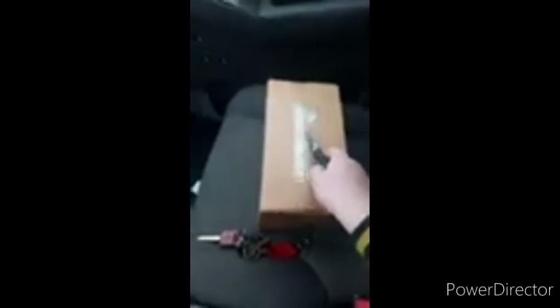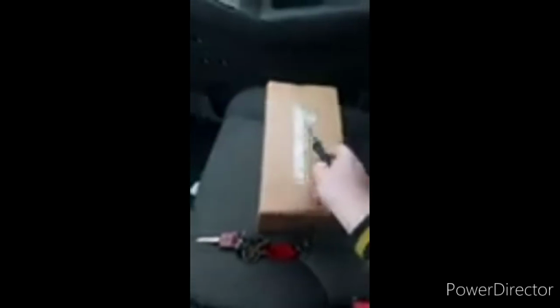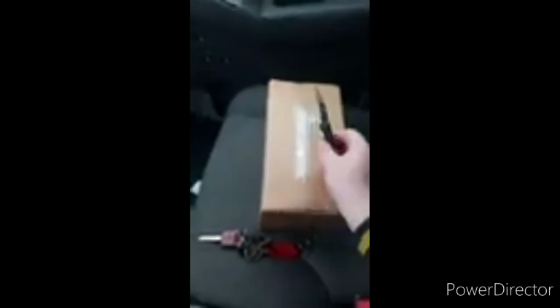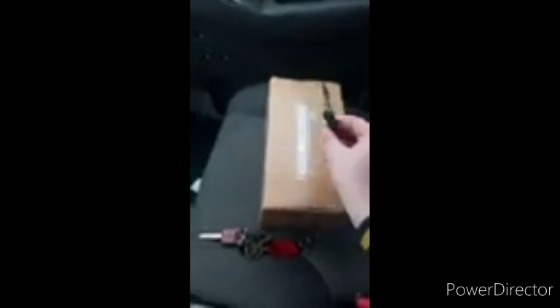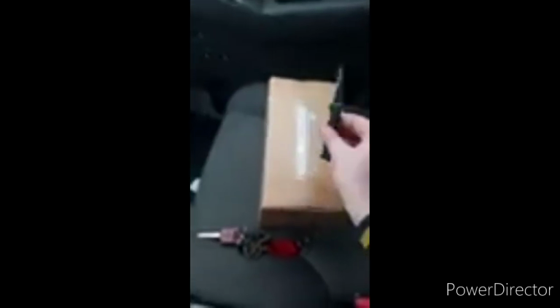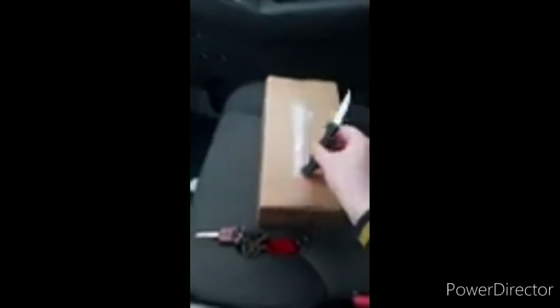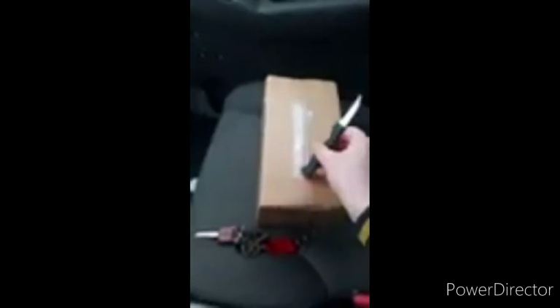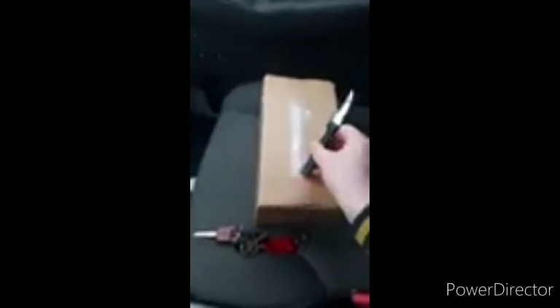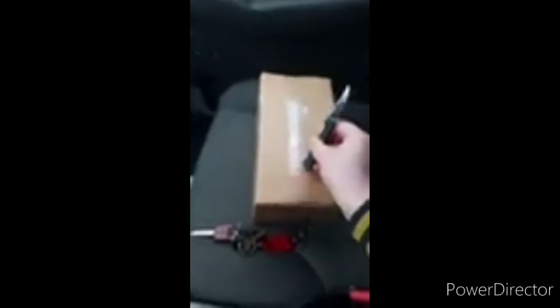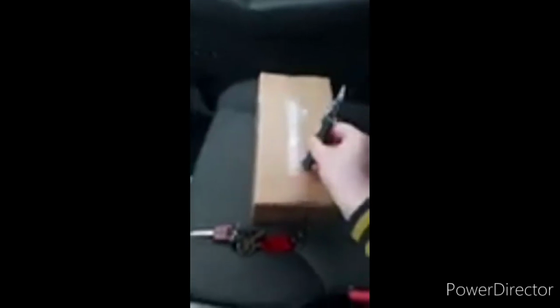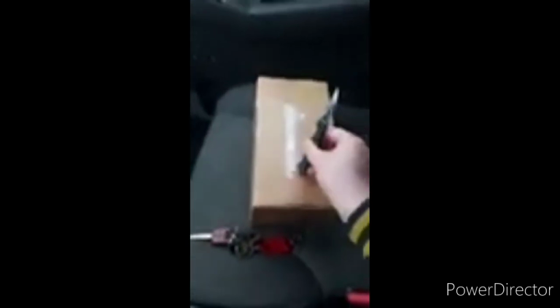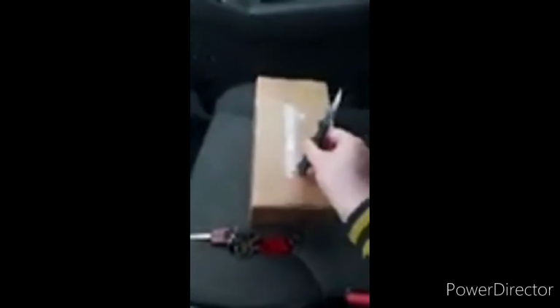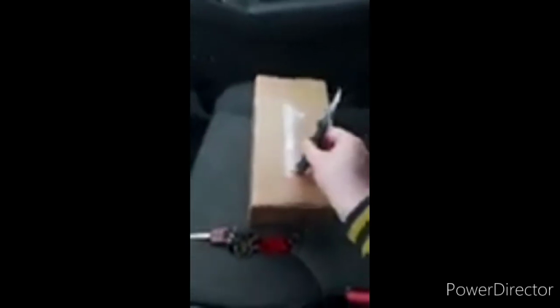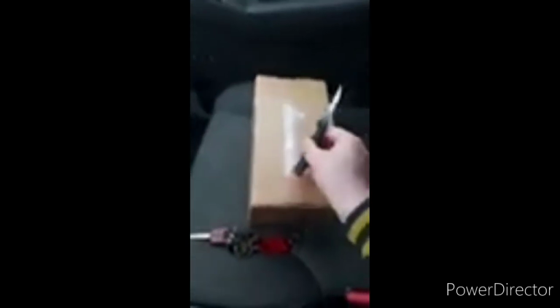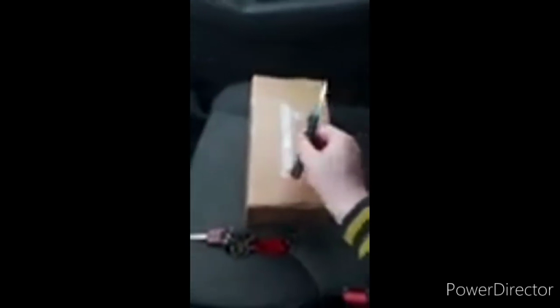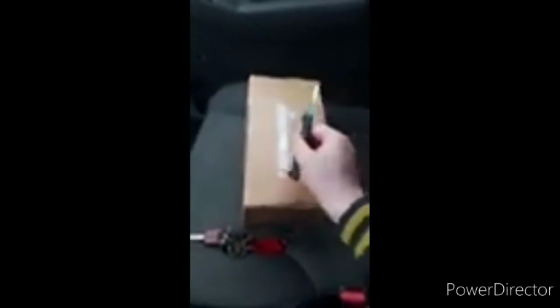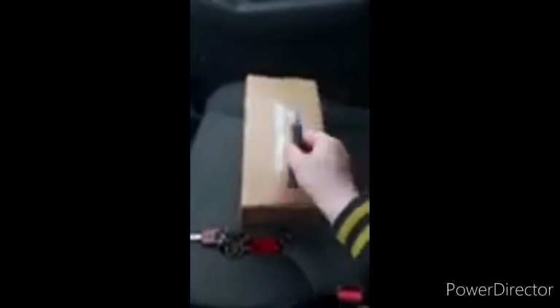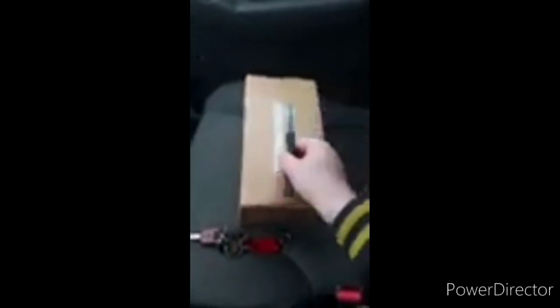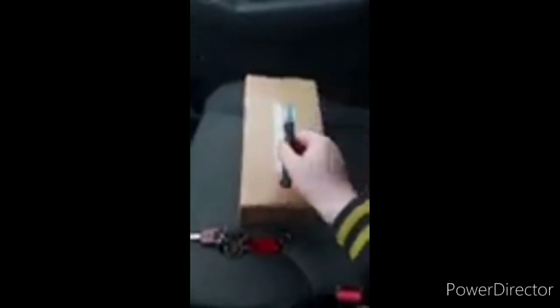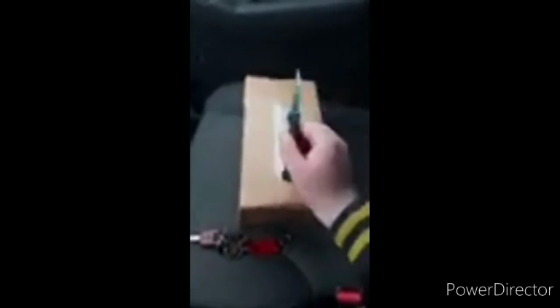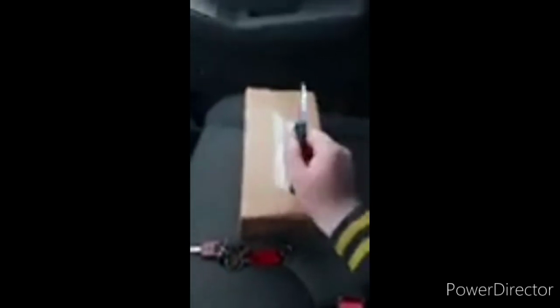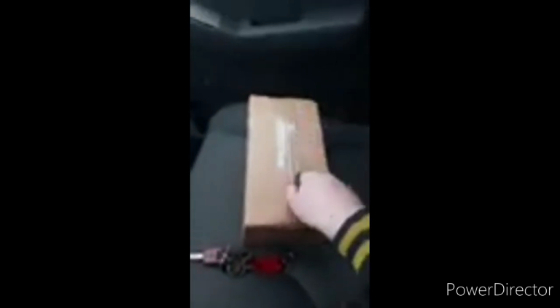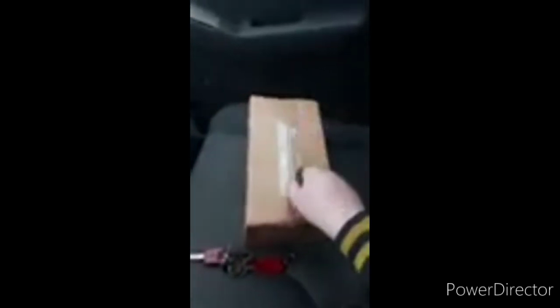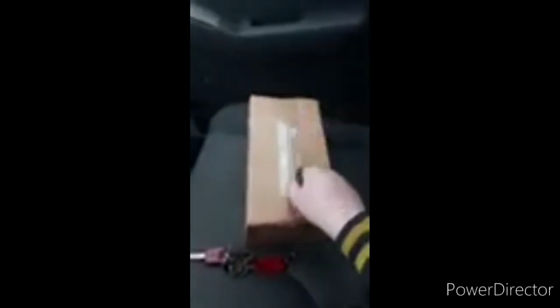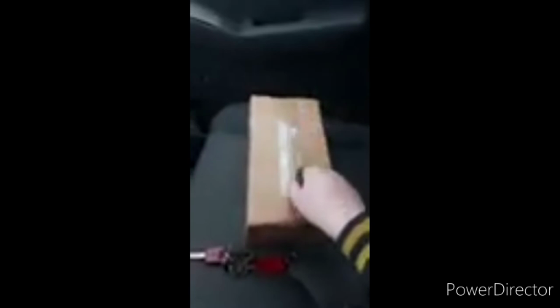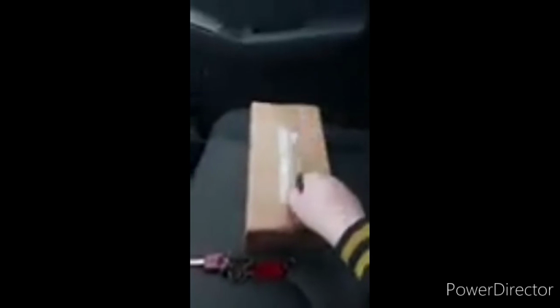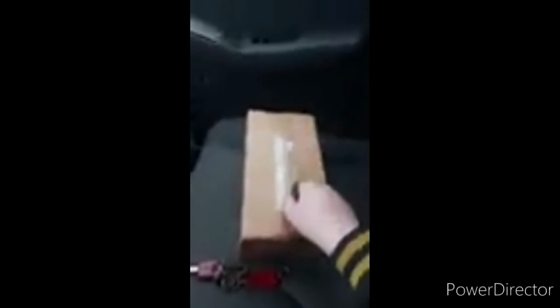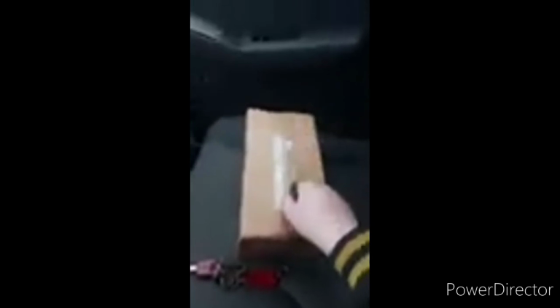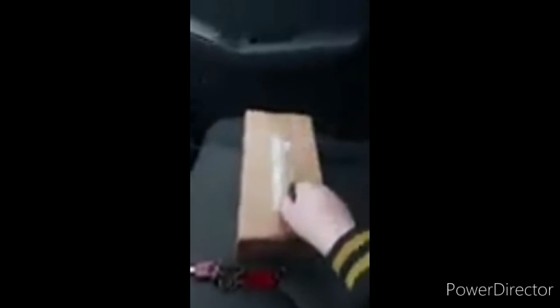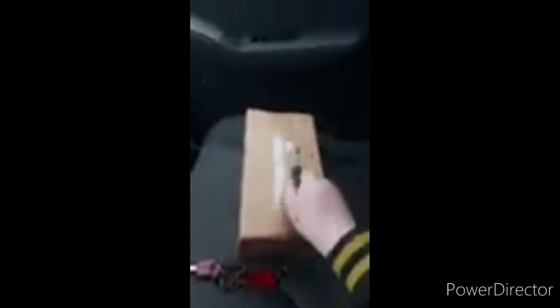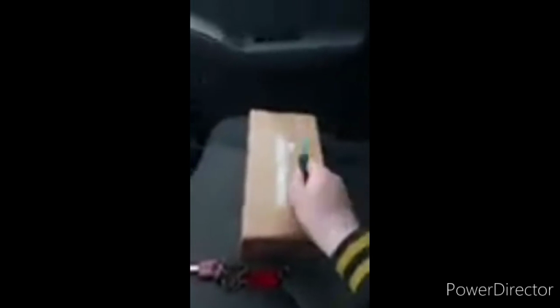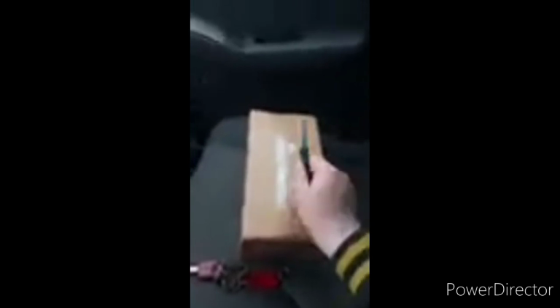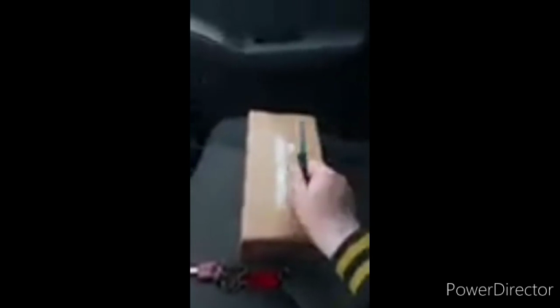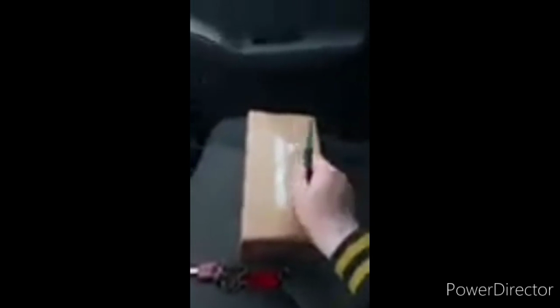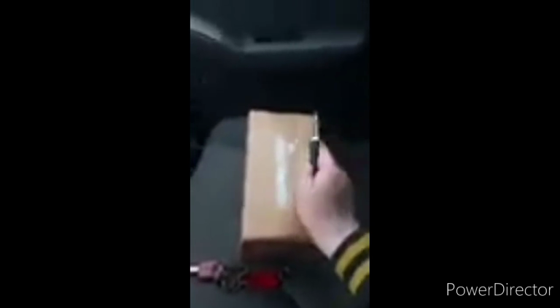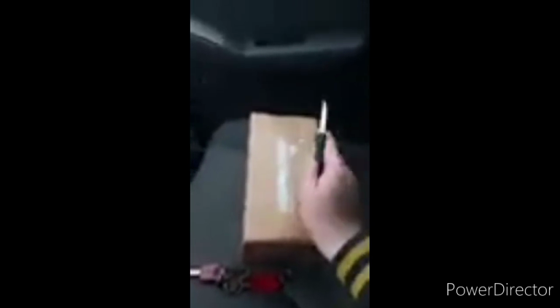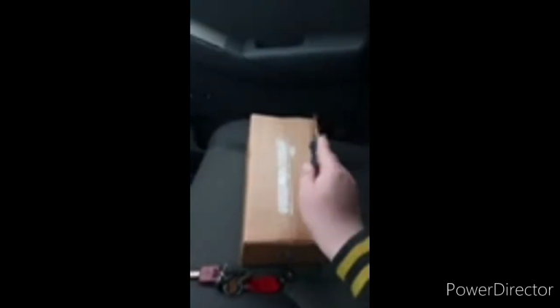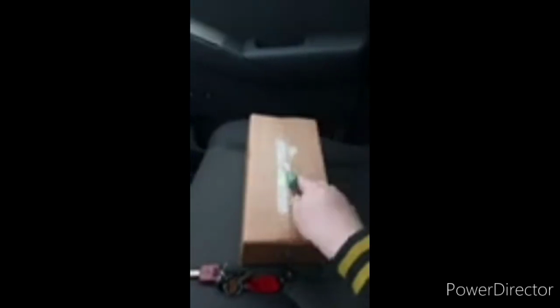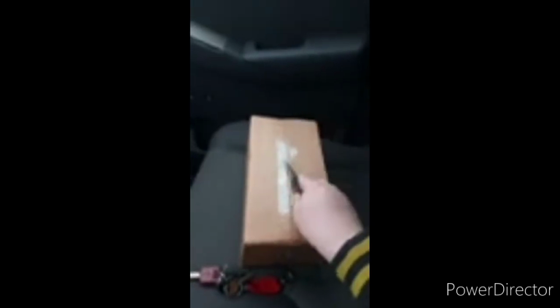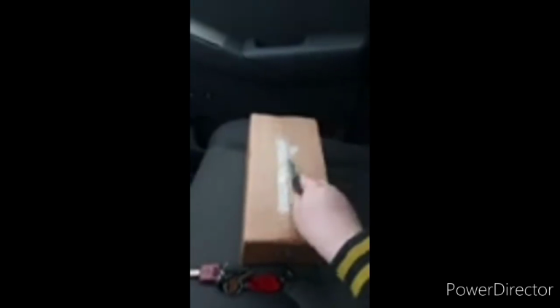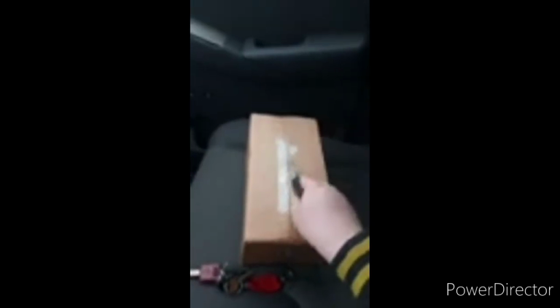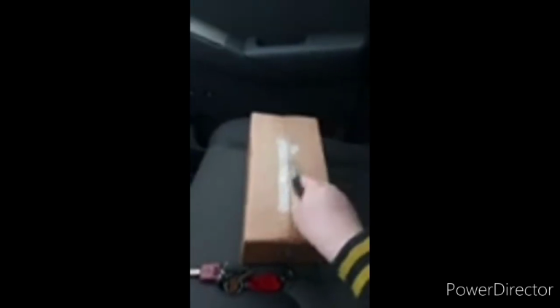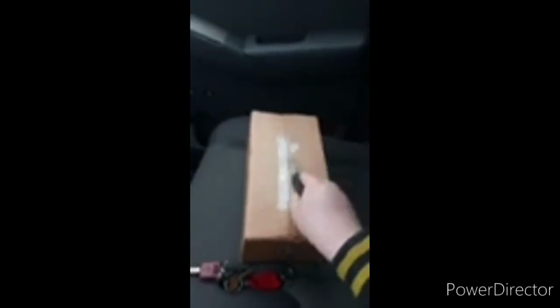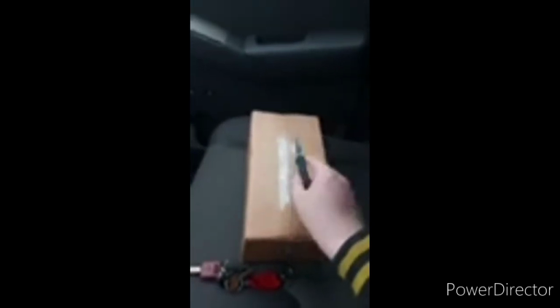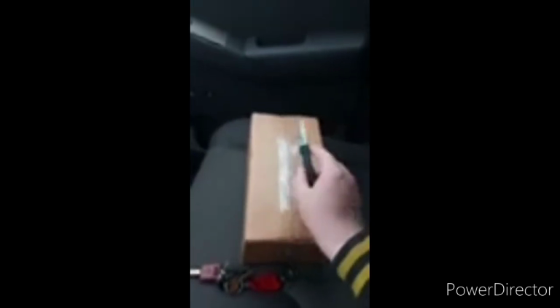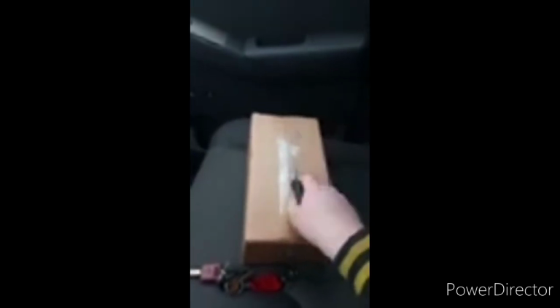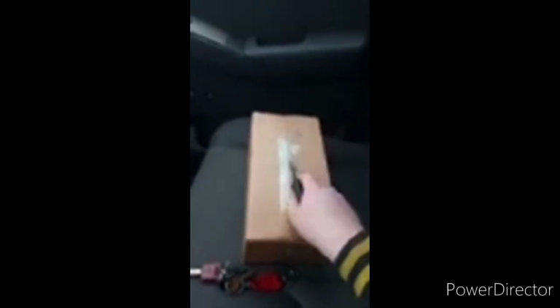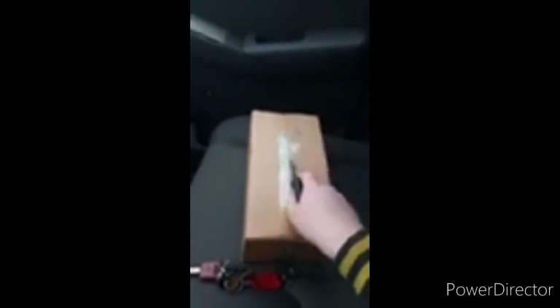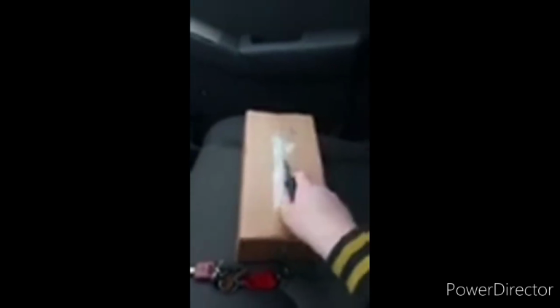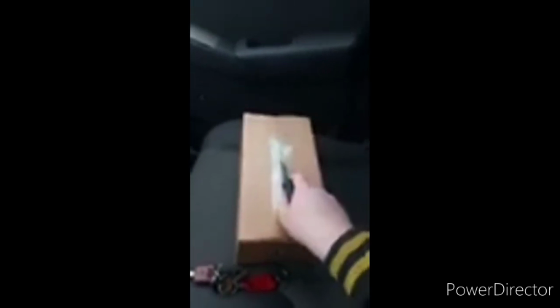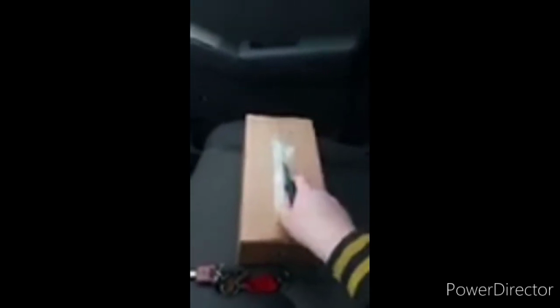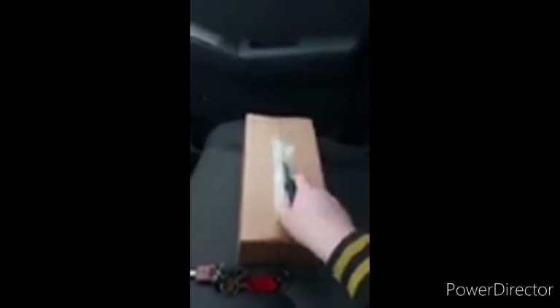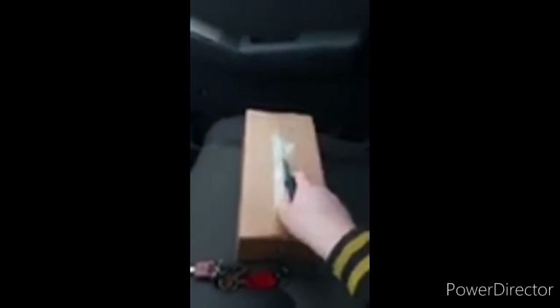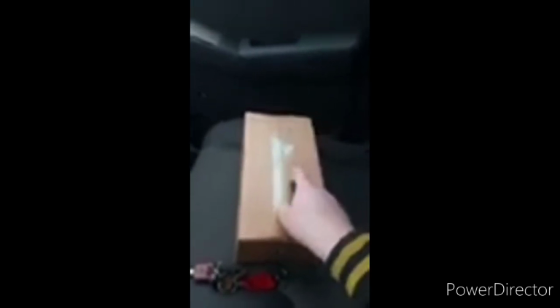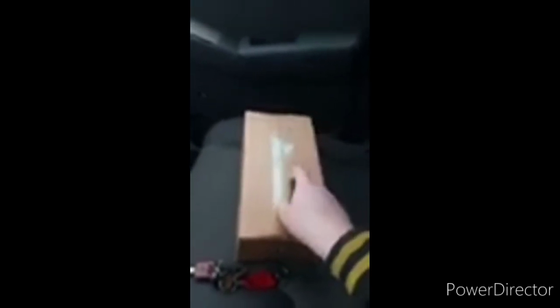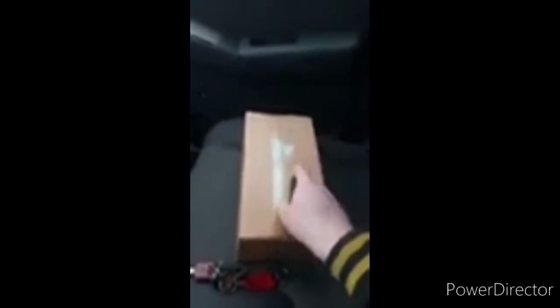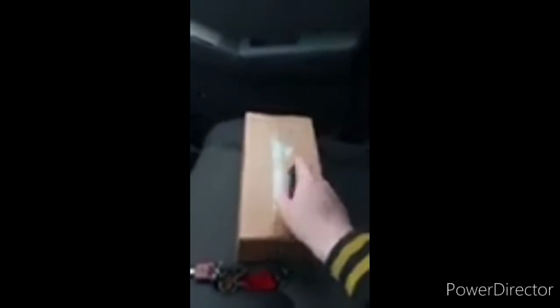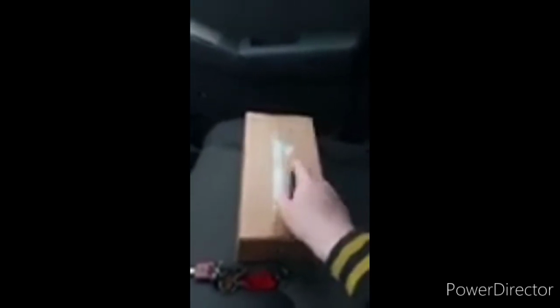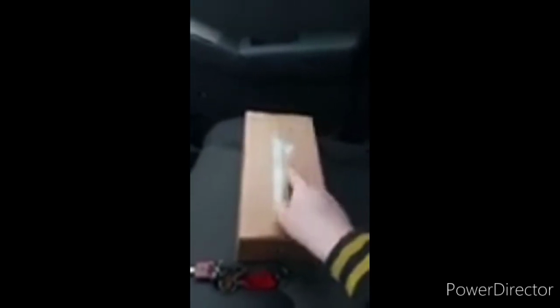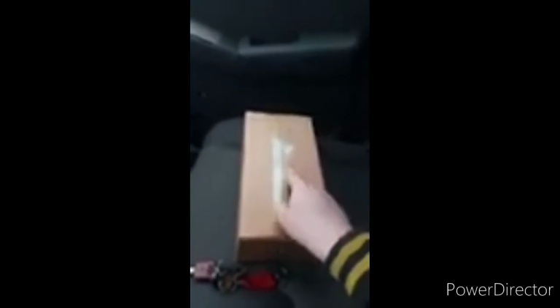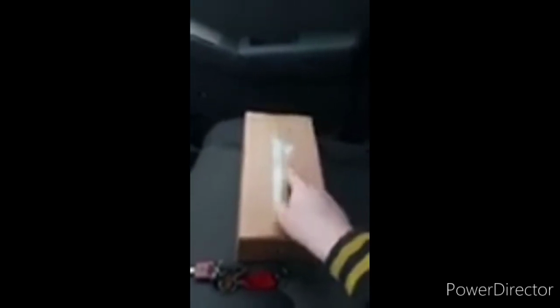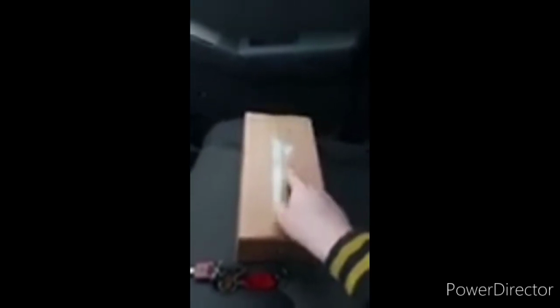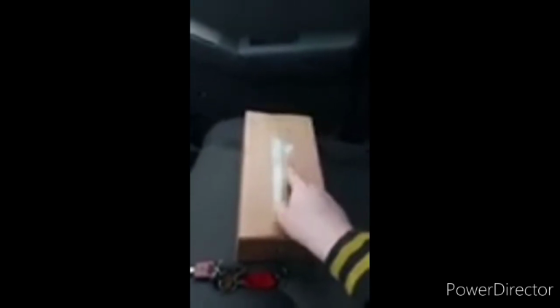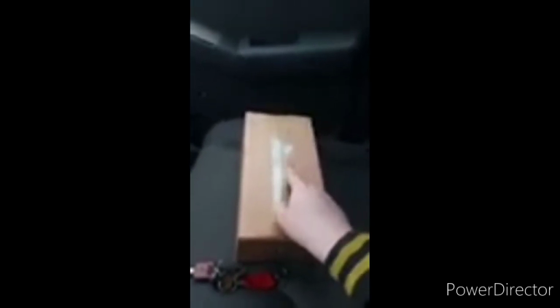Hey guys, Brent Mess here. I am back with another unboxing, which I totally forgot I had another unboxing video to do today.